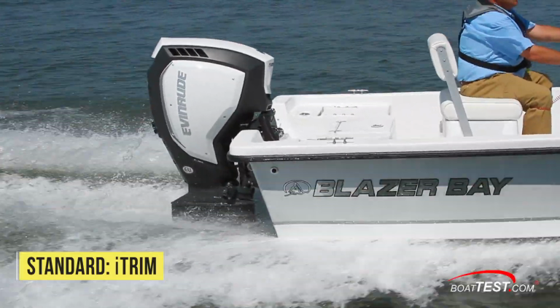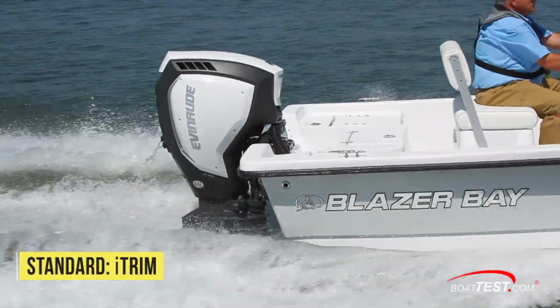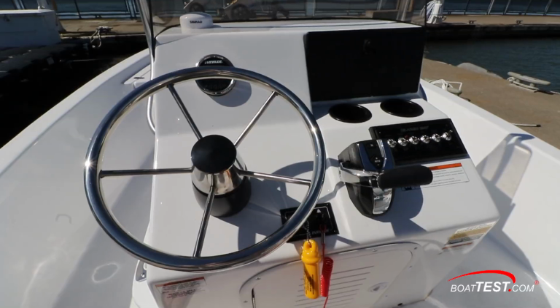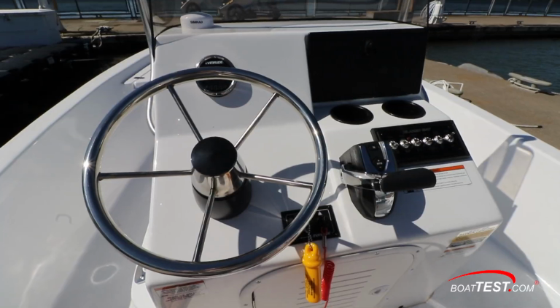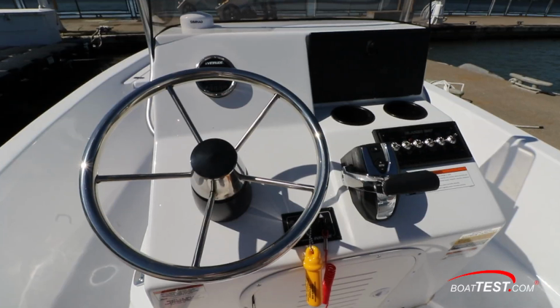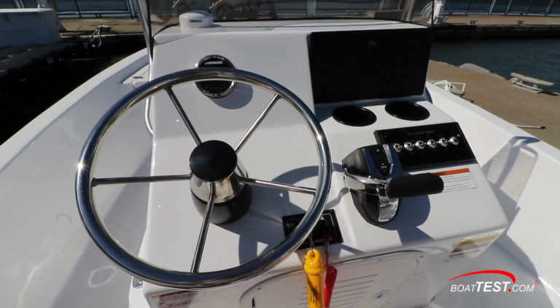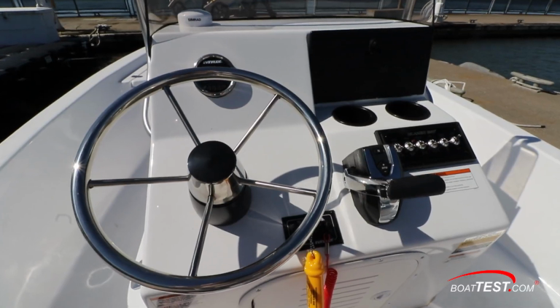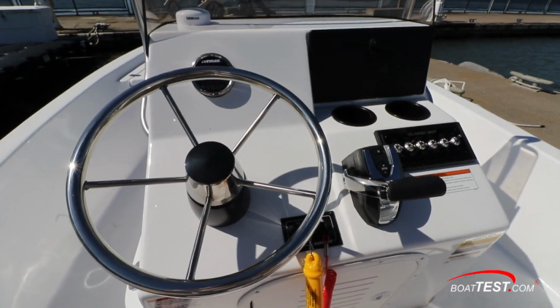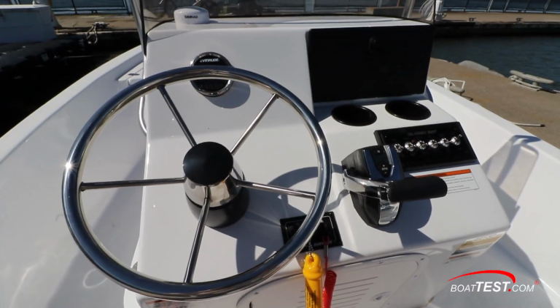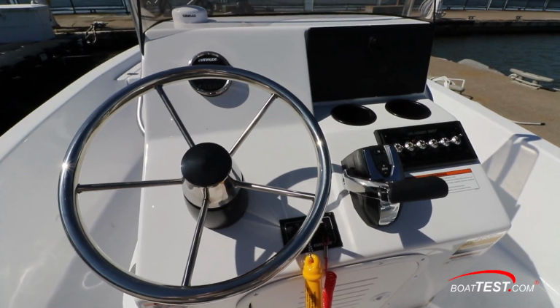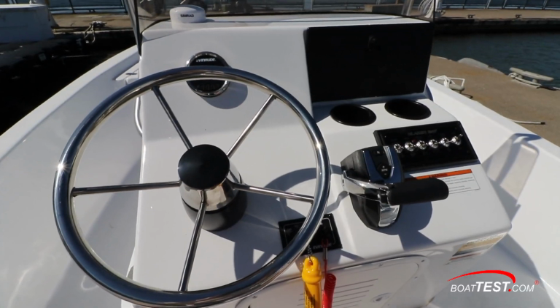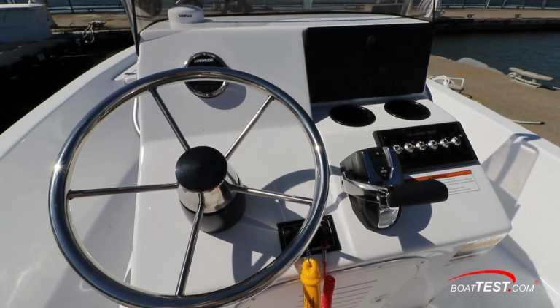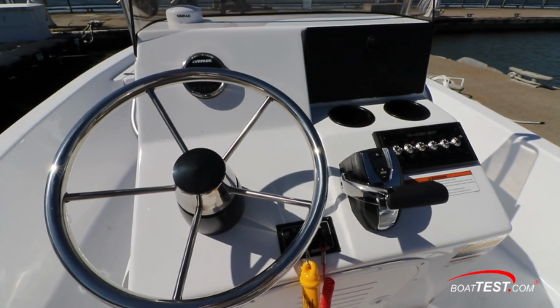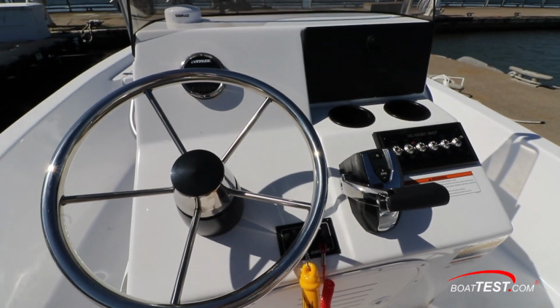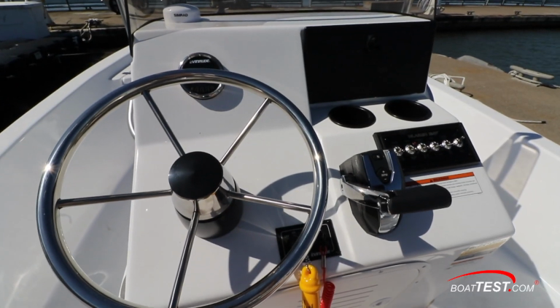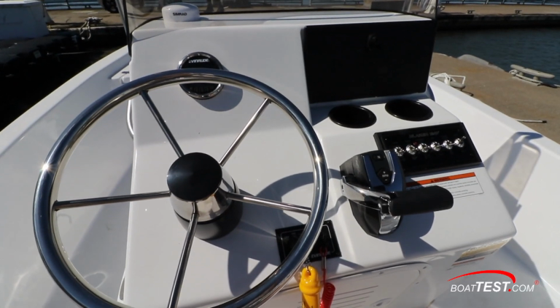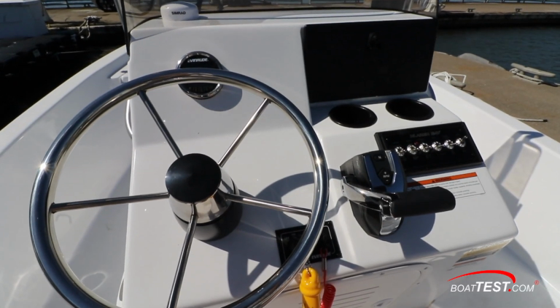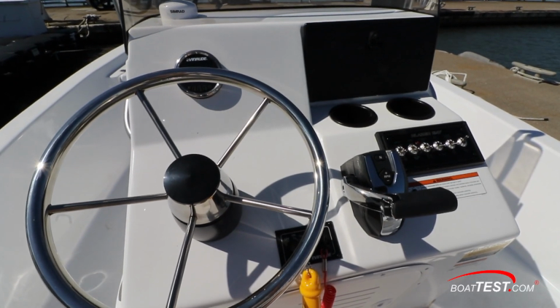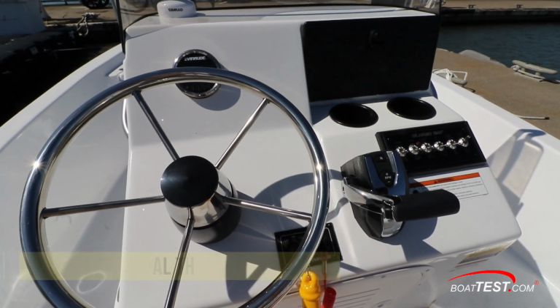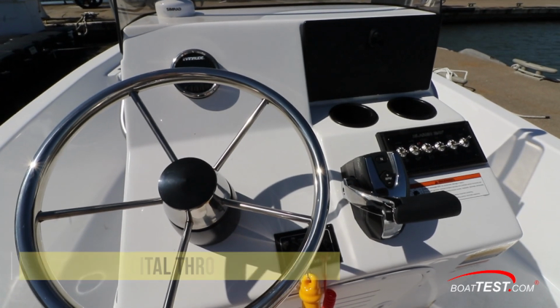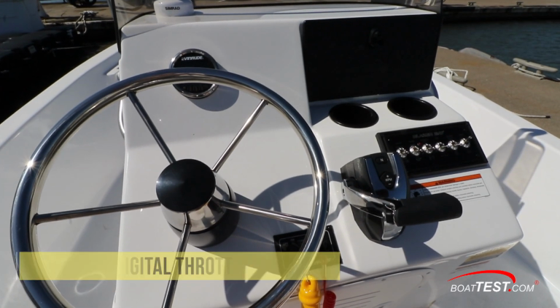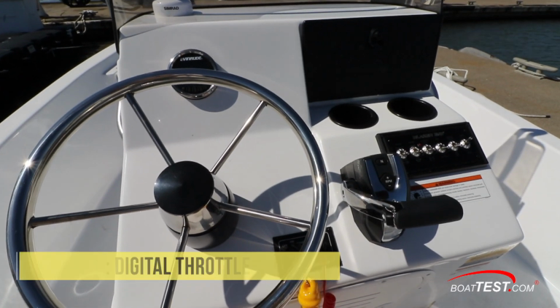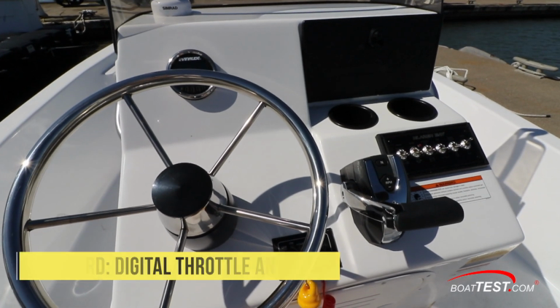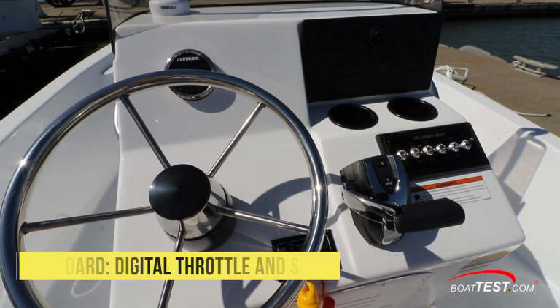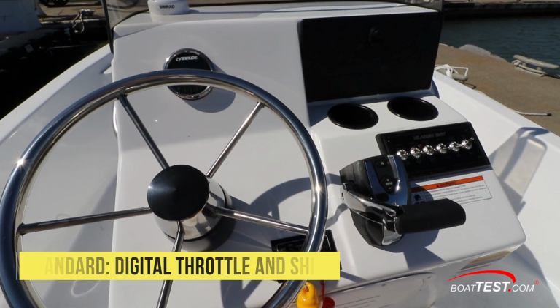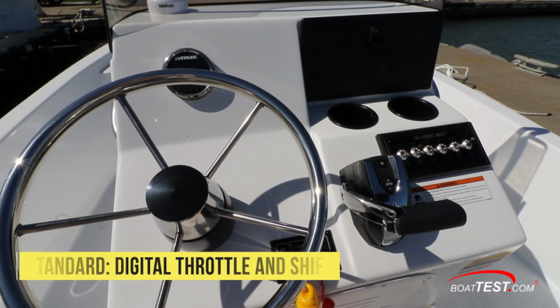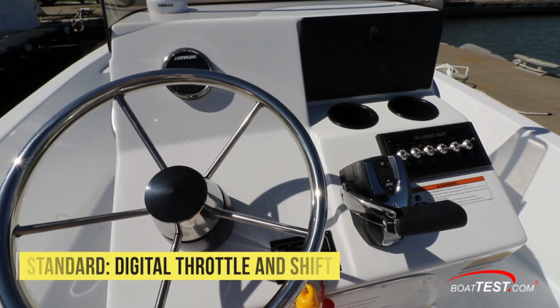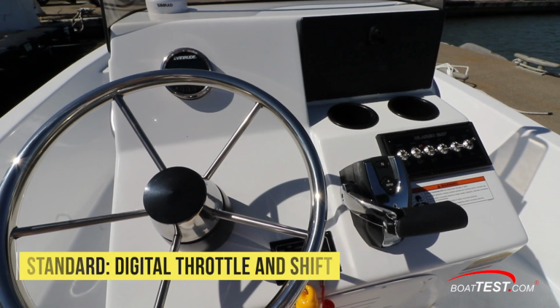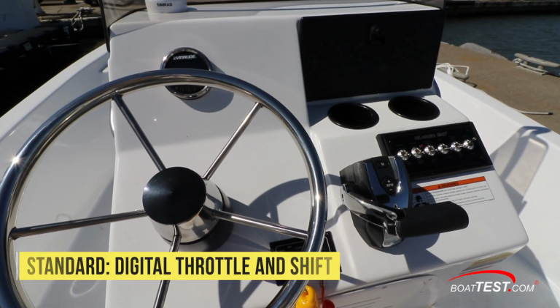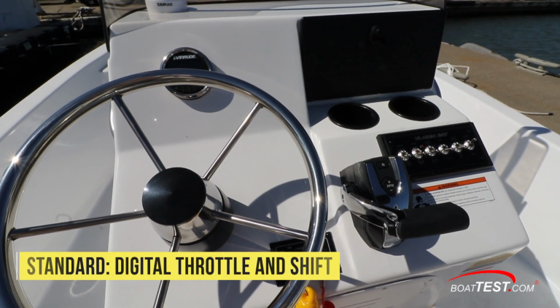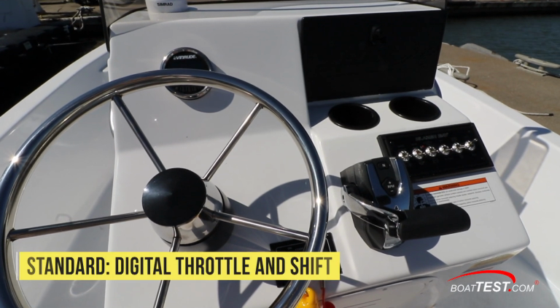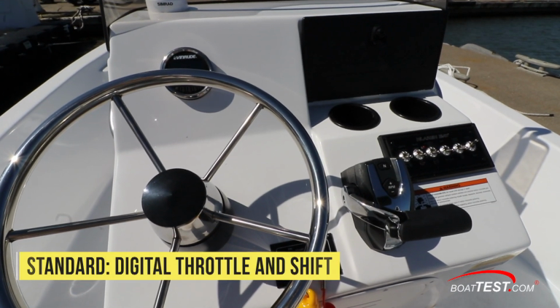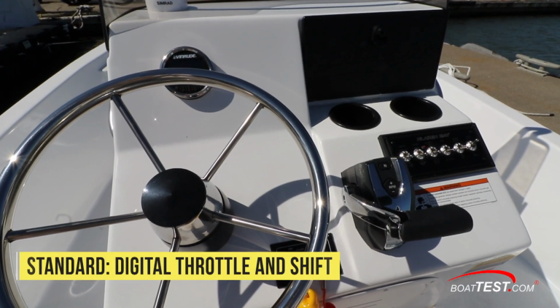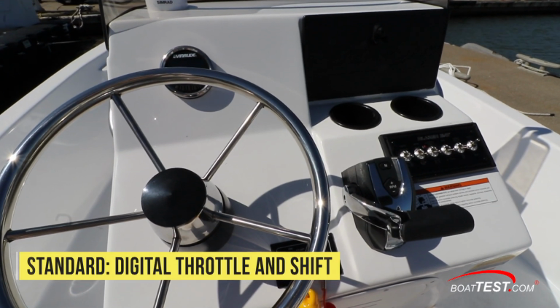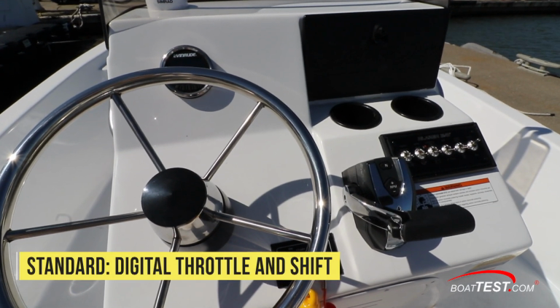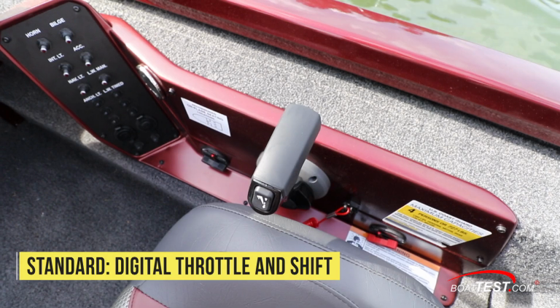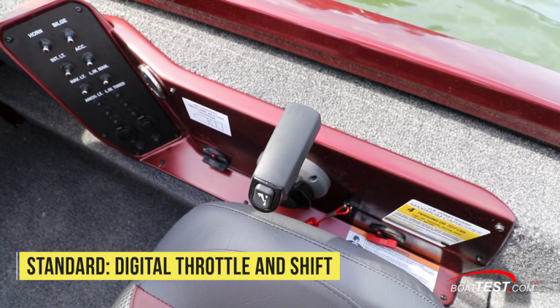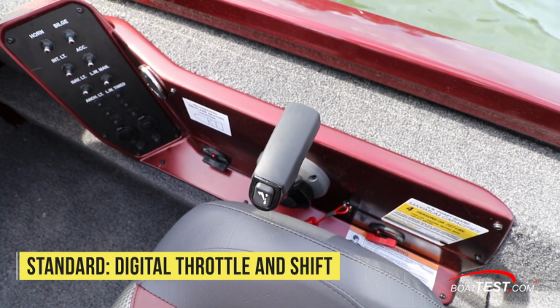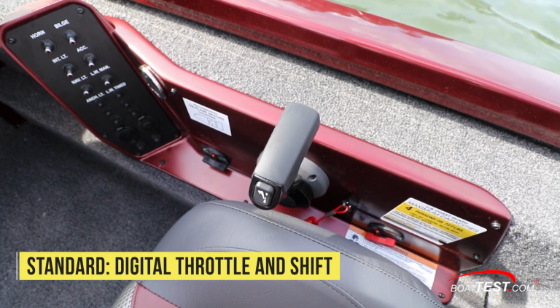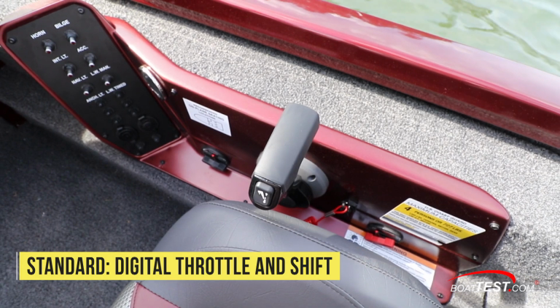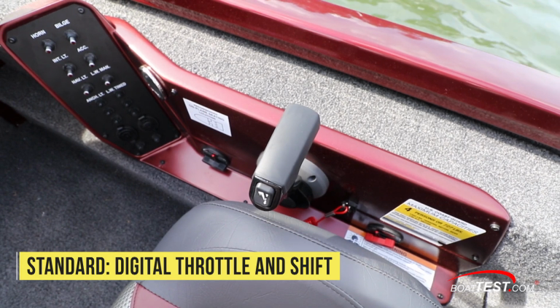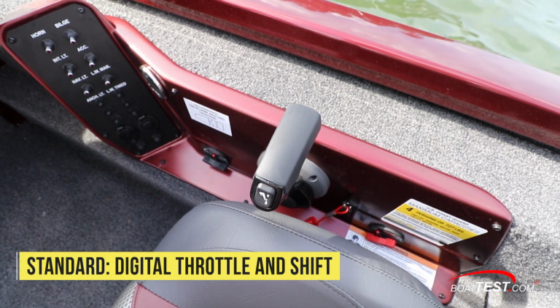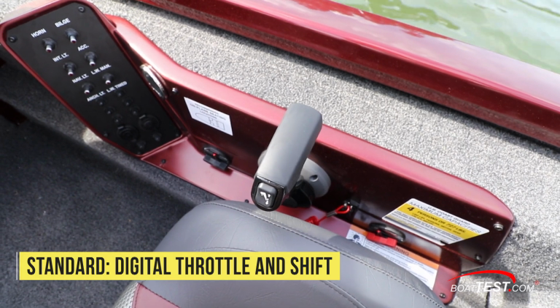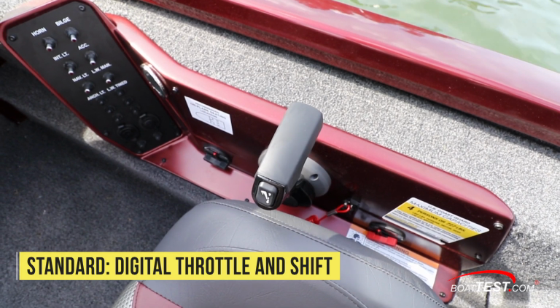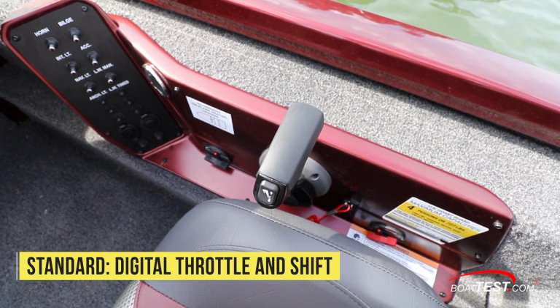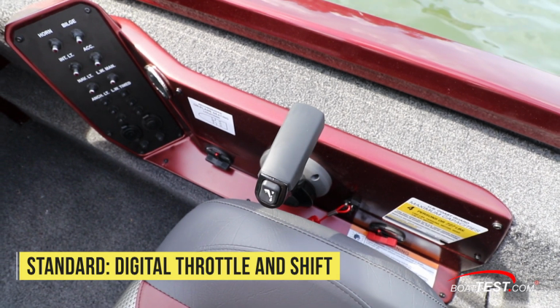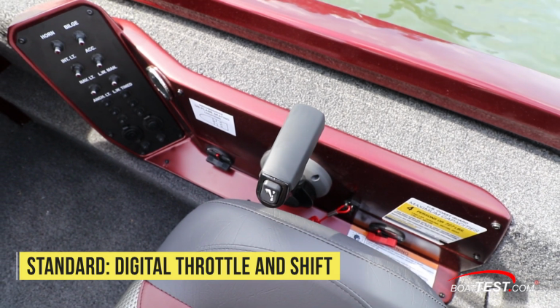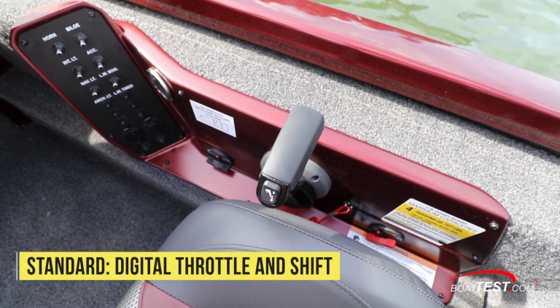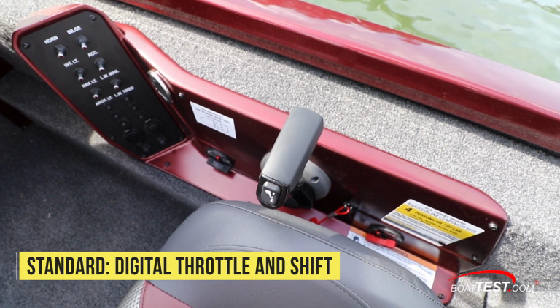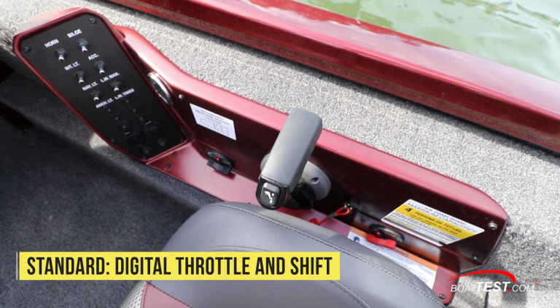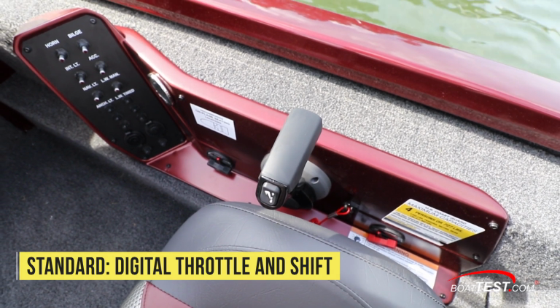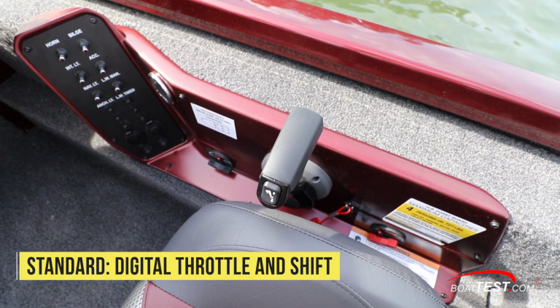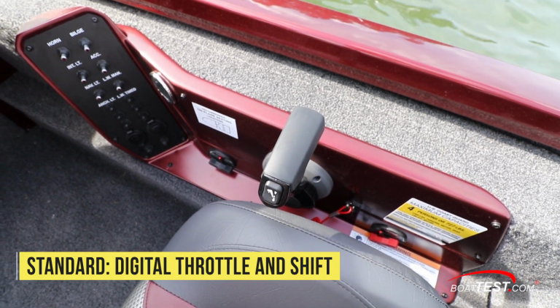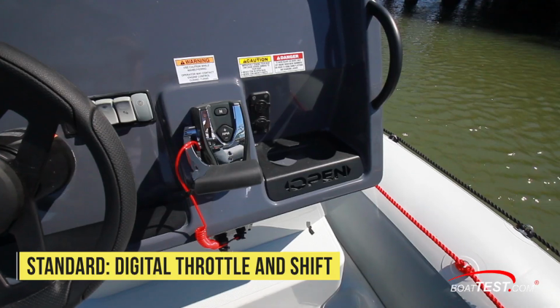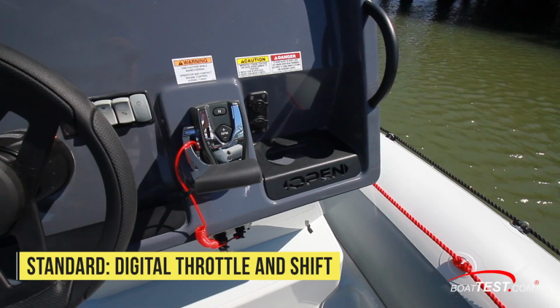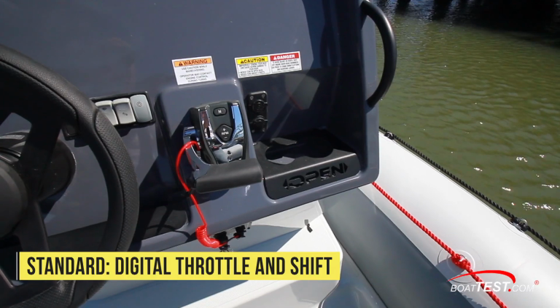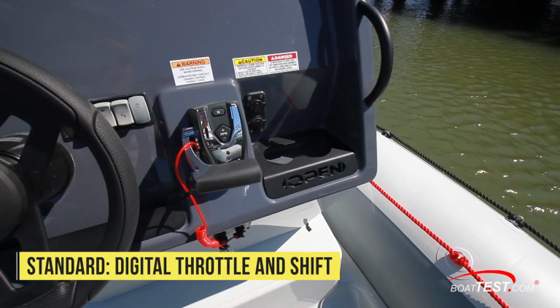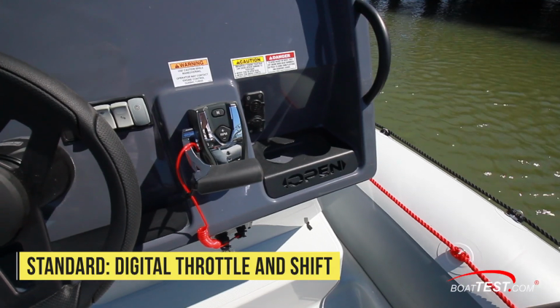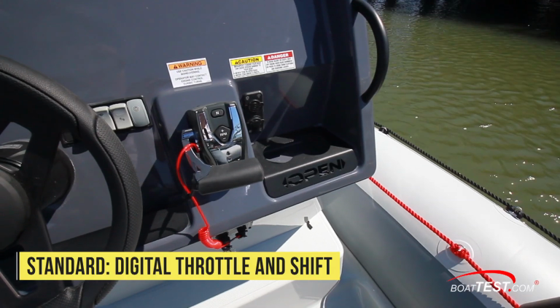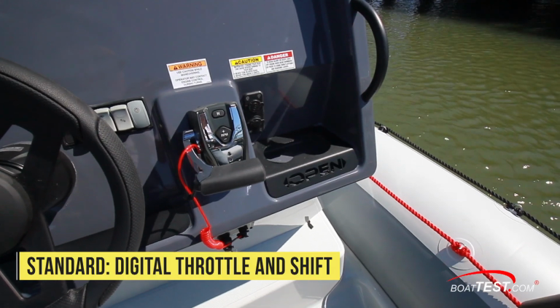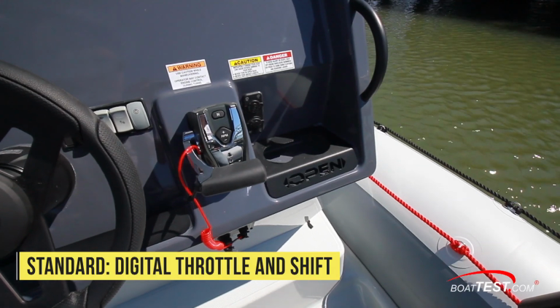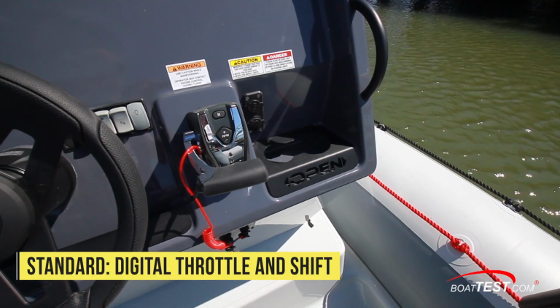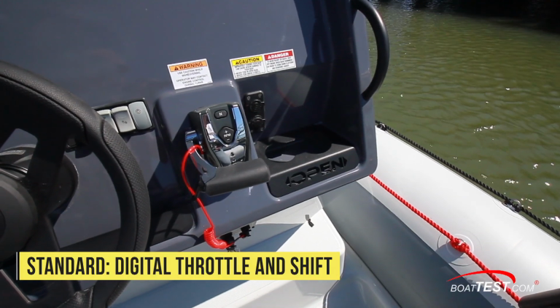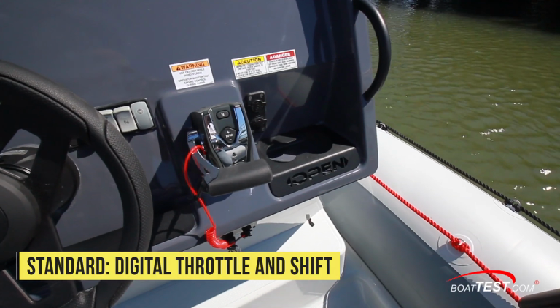All Evinrude 115 horsepower engines come standard with digital throttle and shift, while most other engine controls in class are still mechanical.